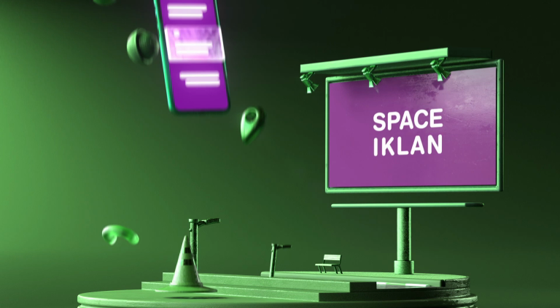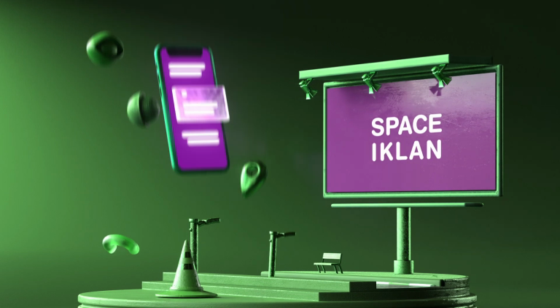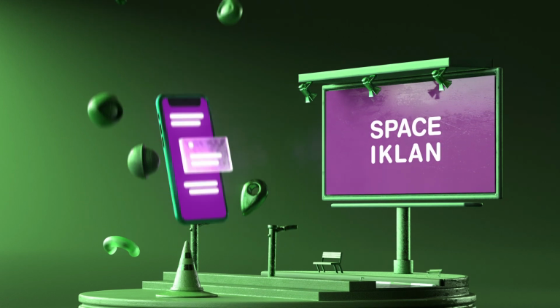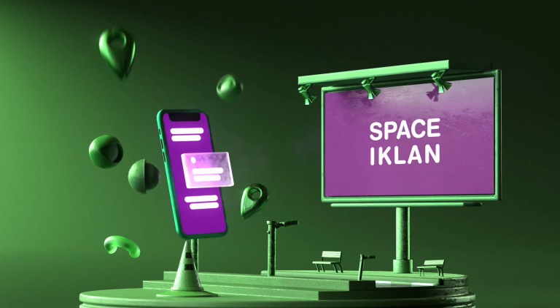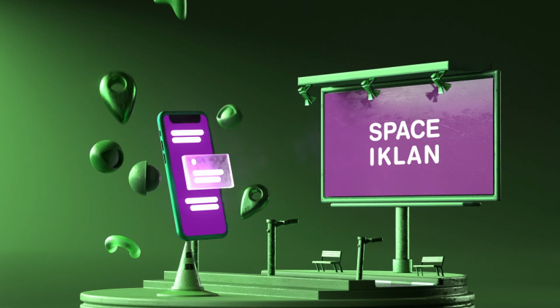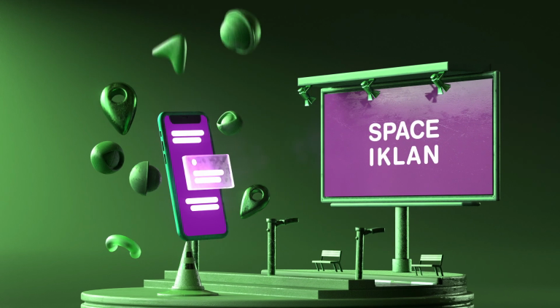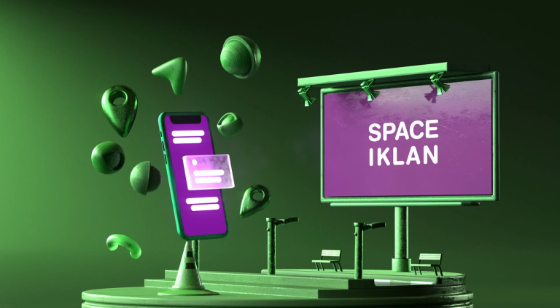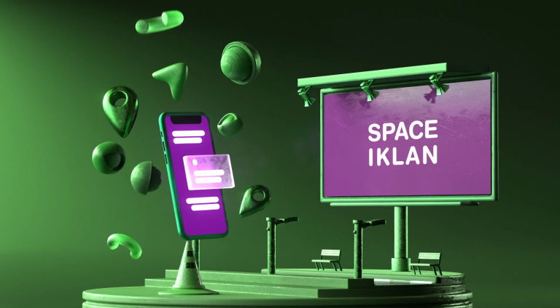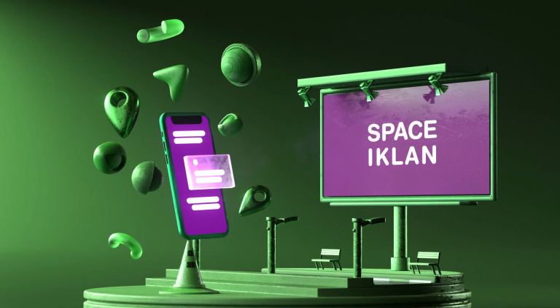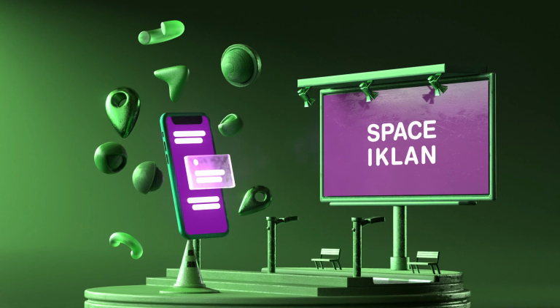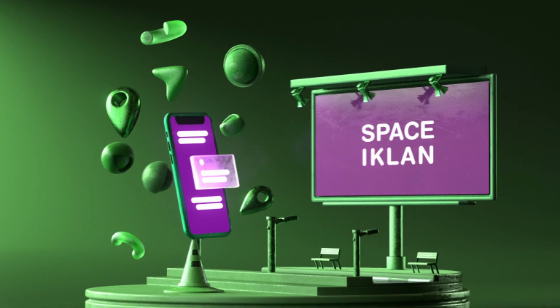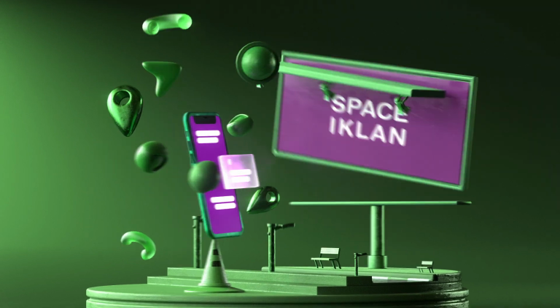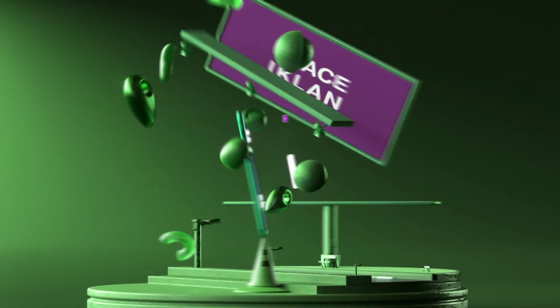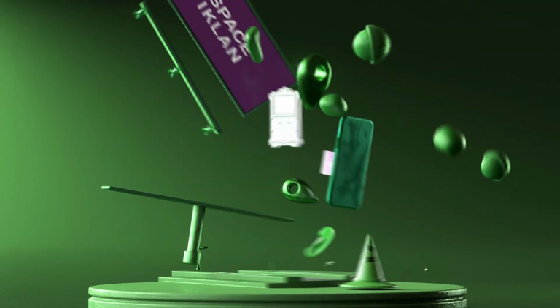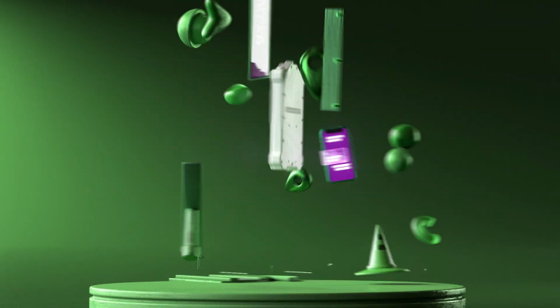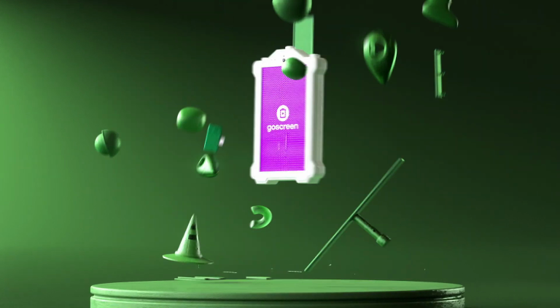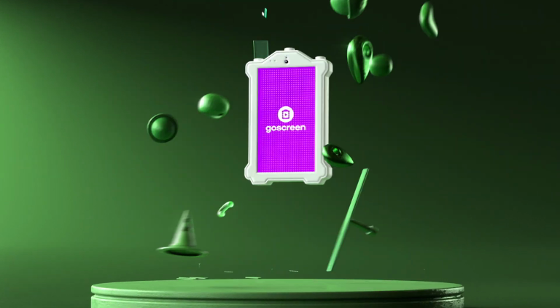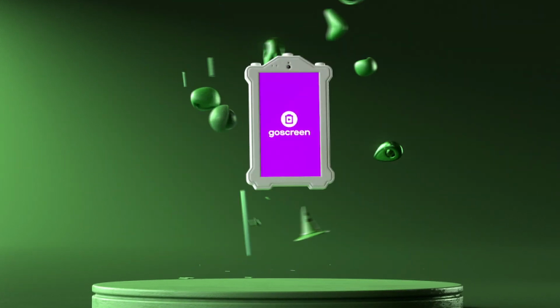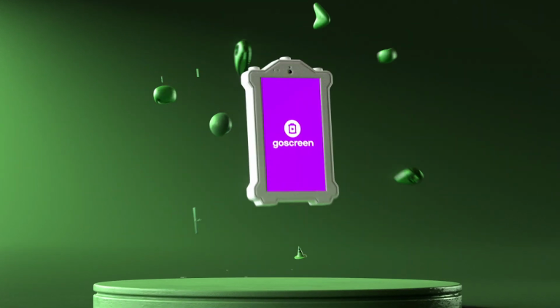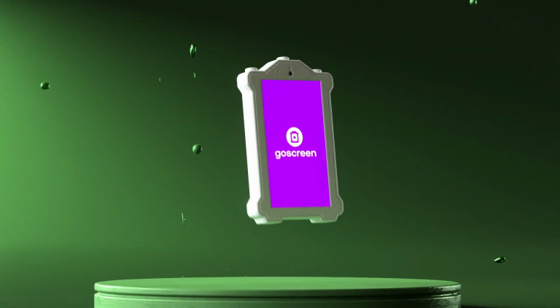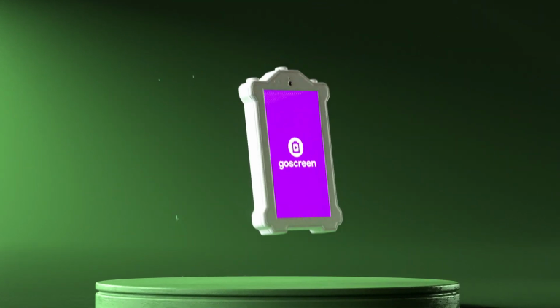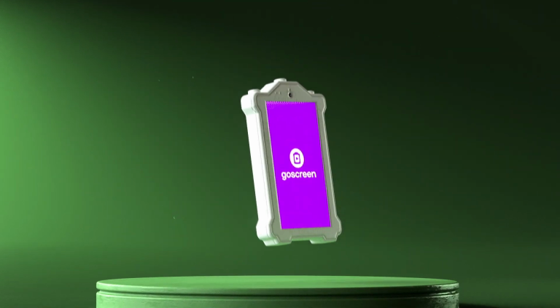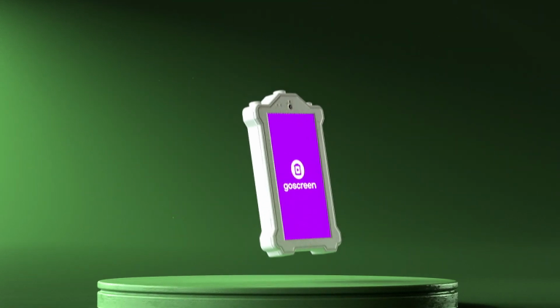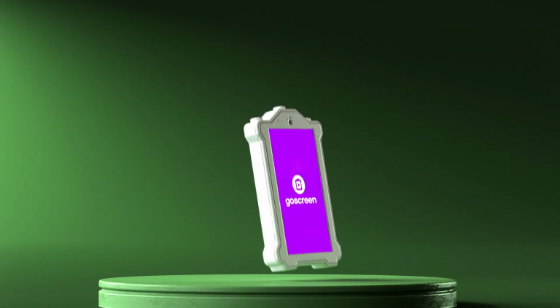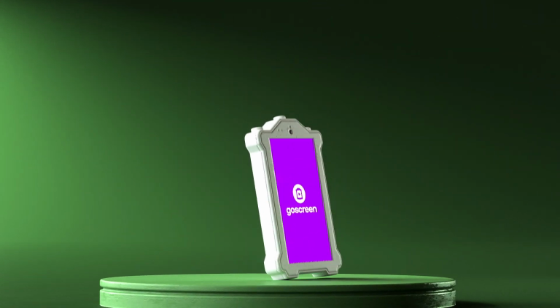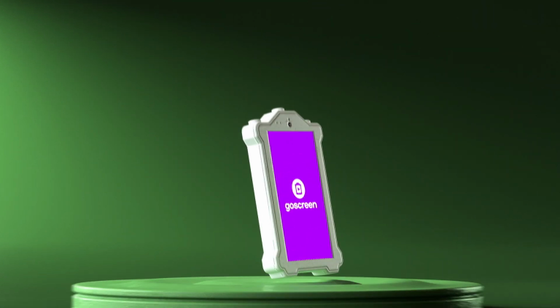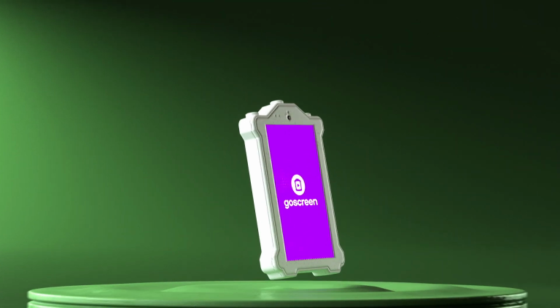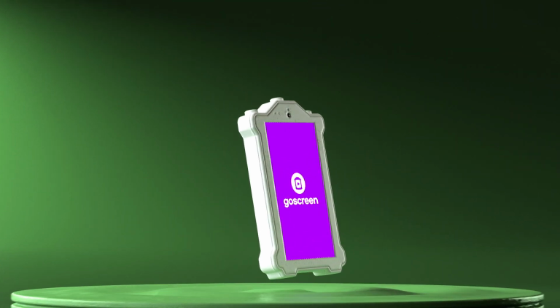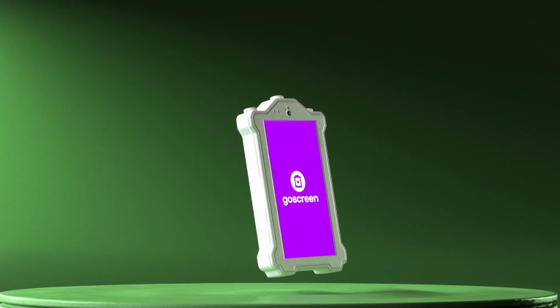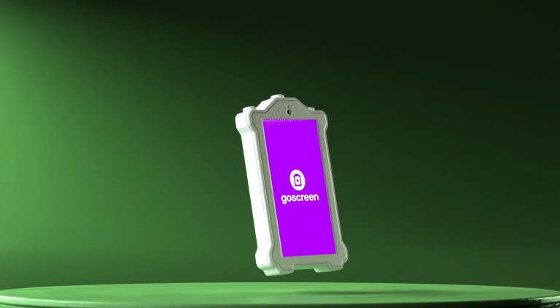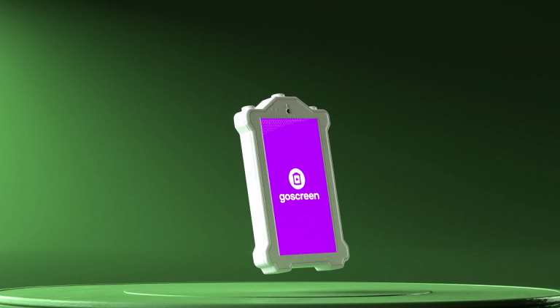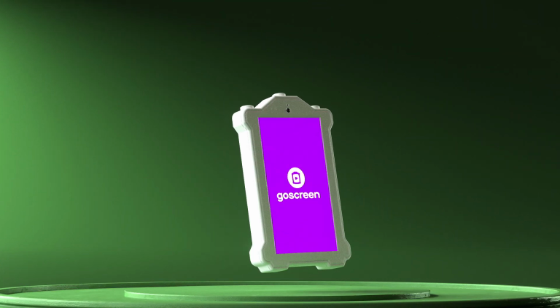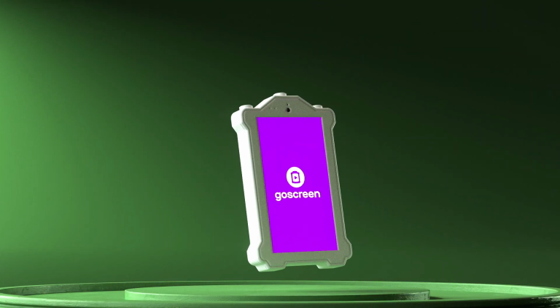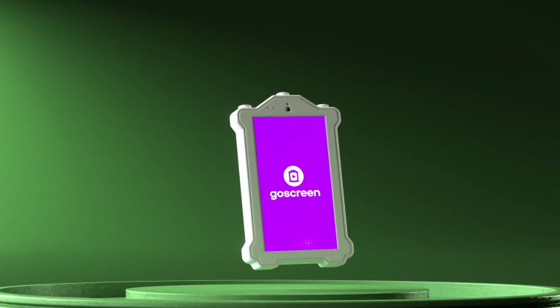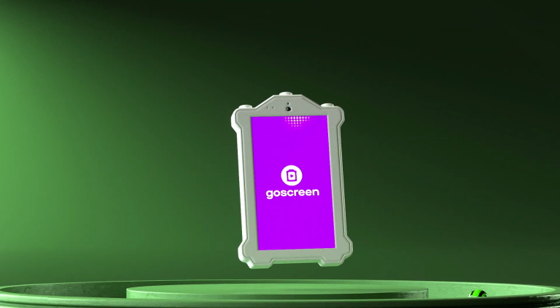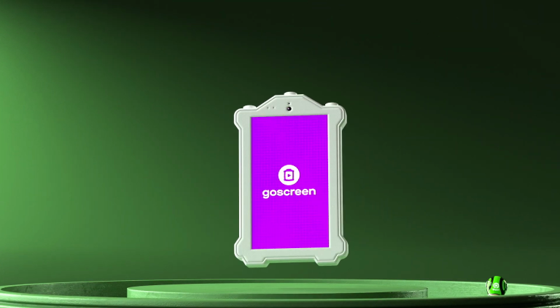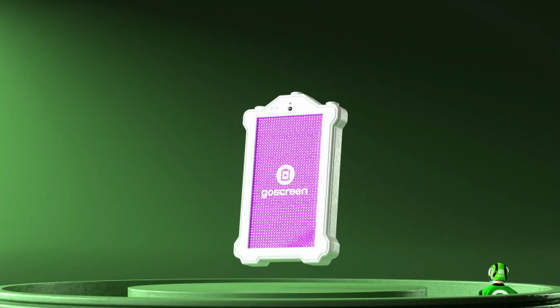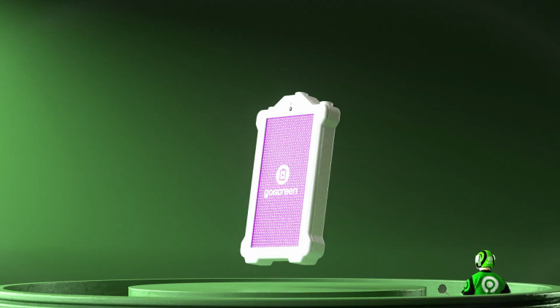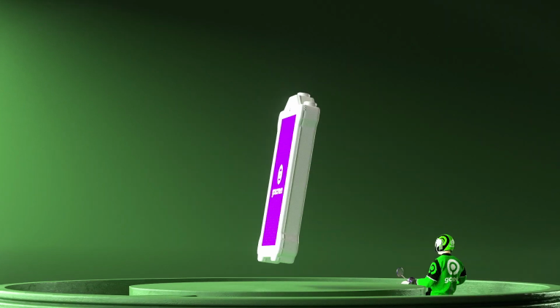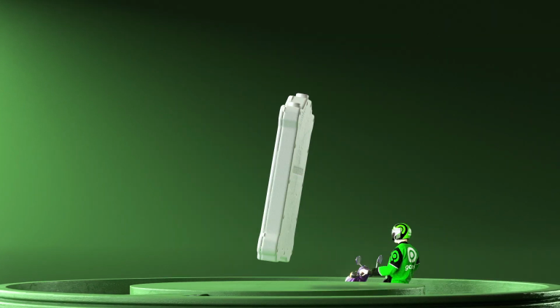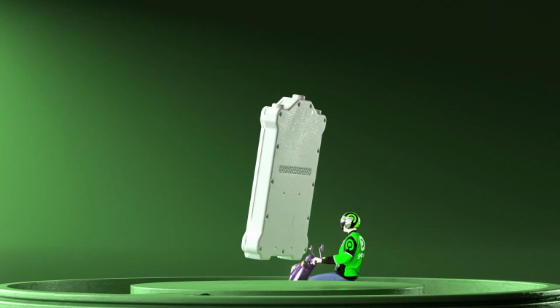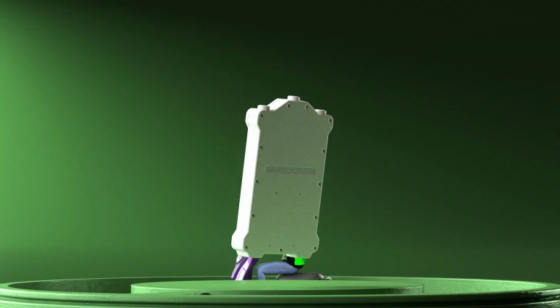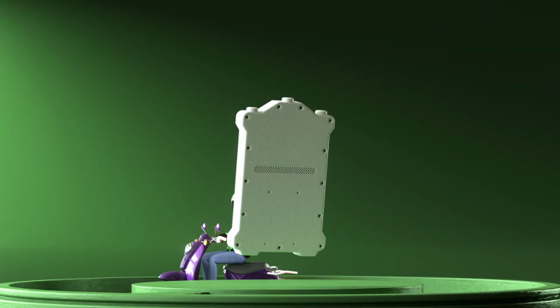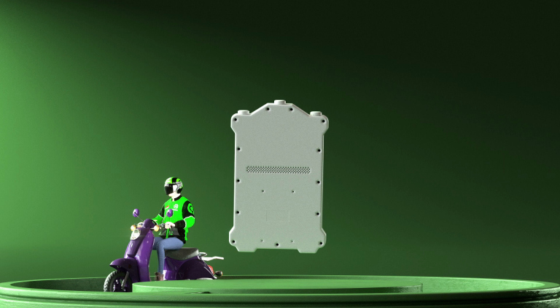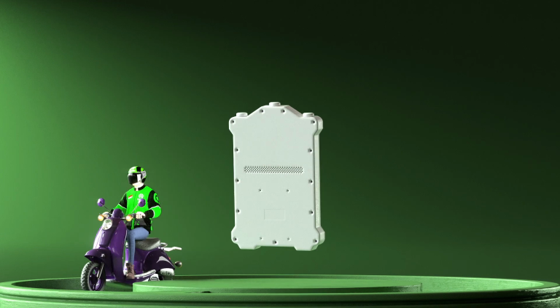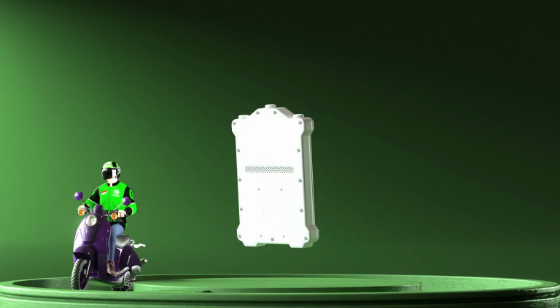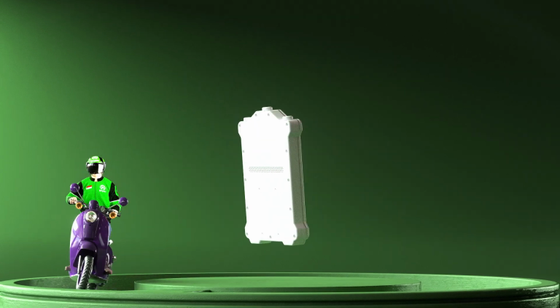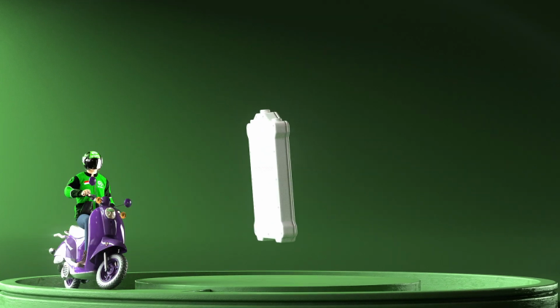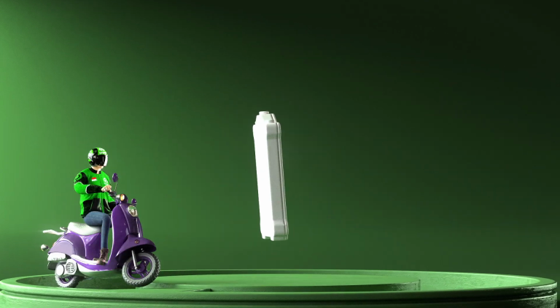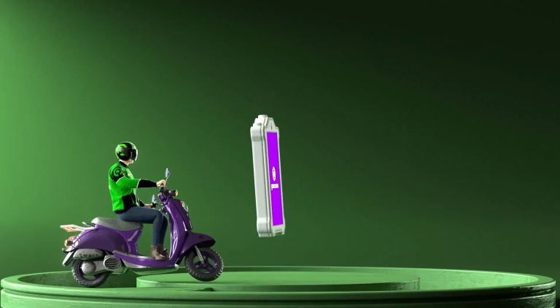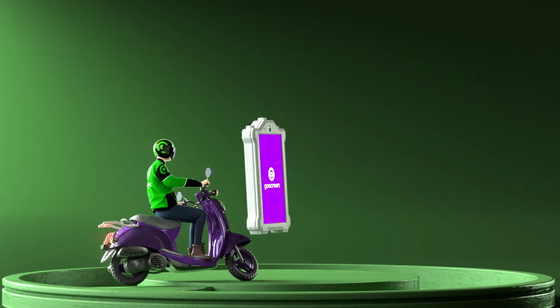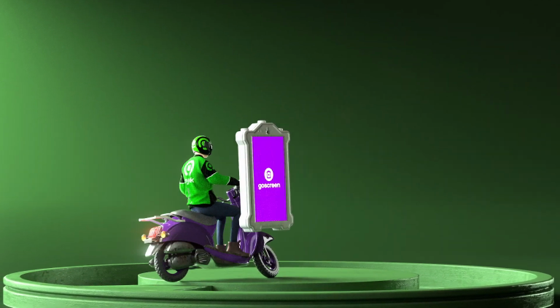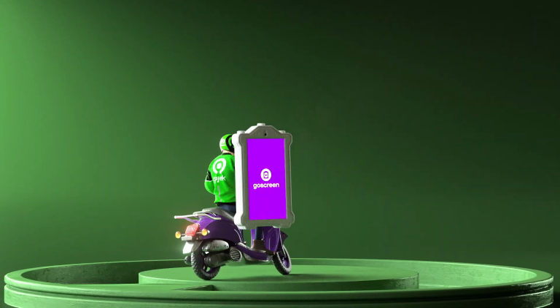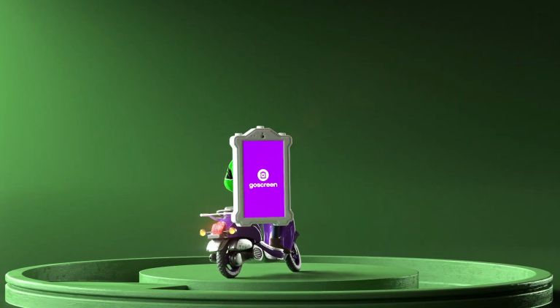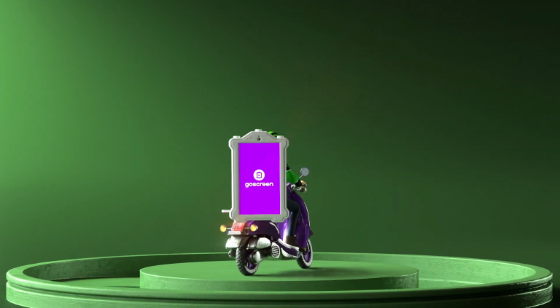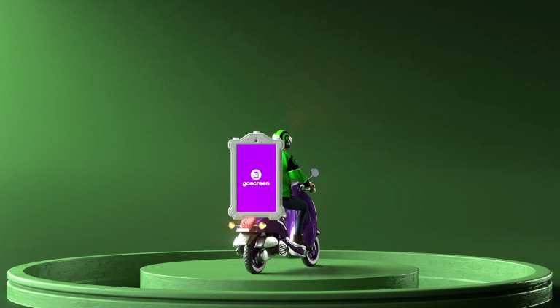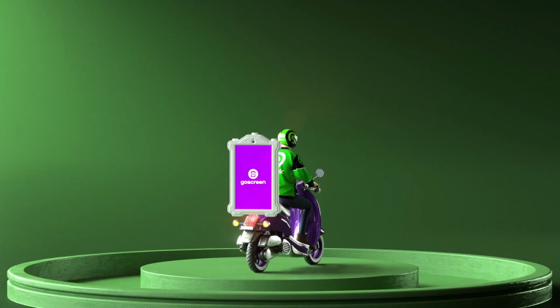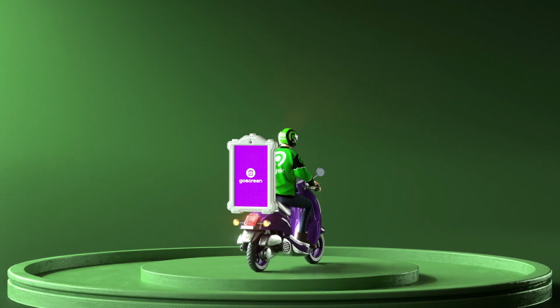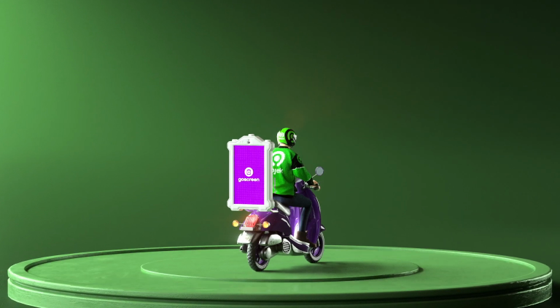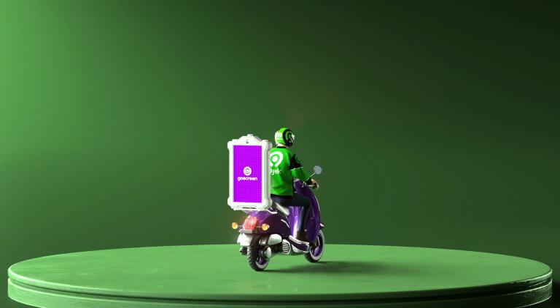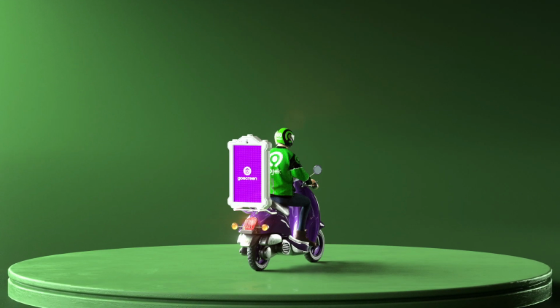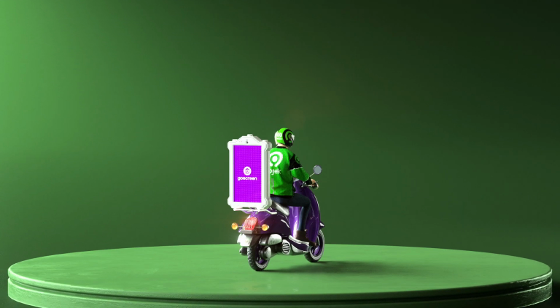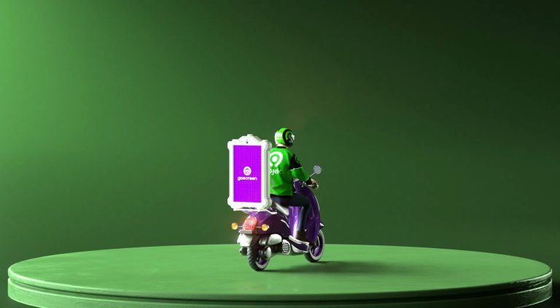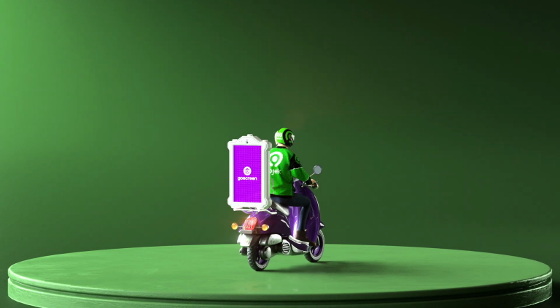Imagine an outdoor billboard with the power of digital ads. It's here and it's called GoScreen, the smart bike billboard.